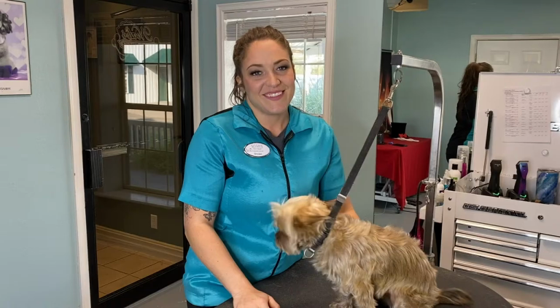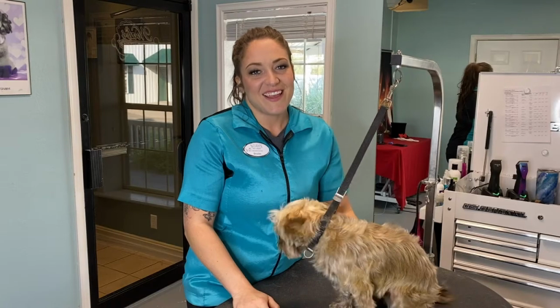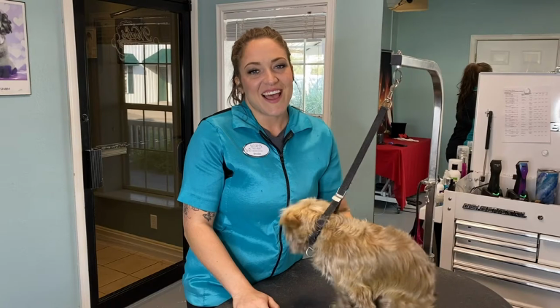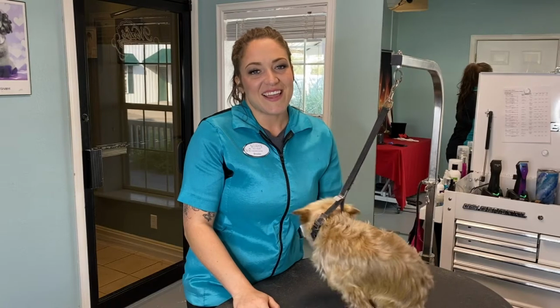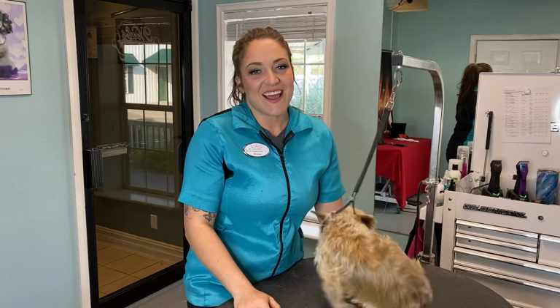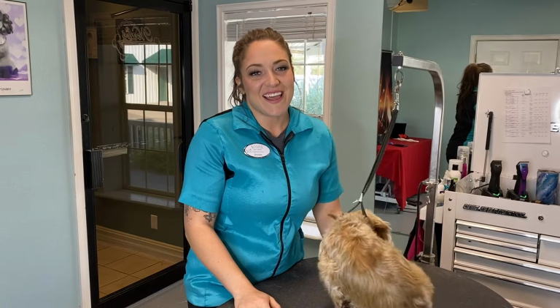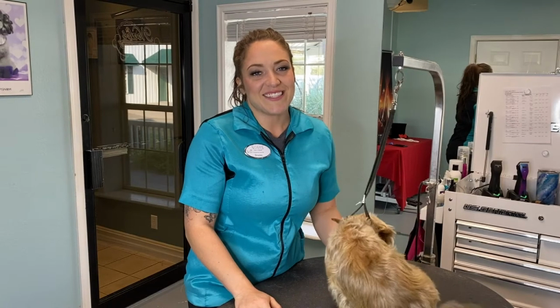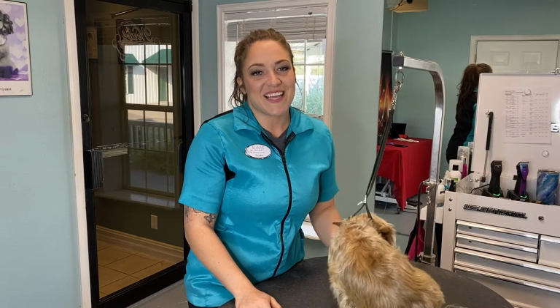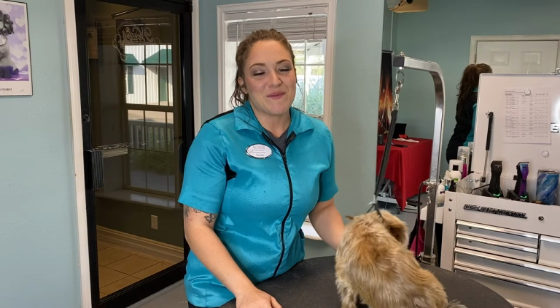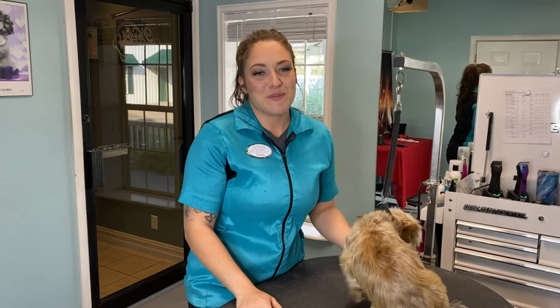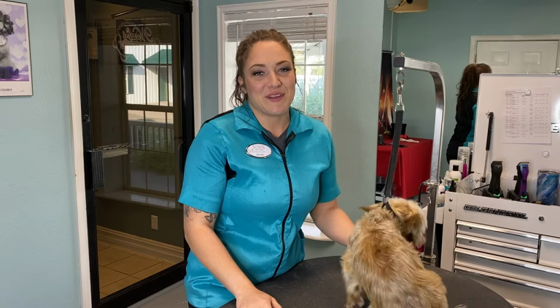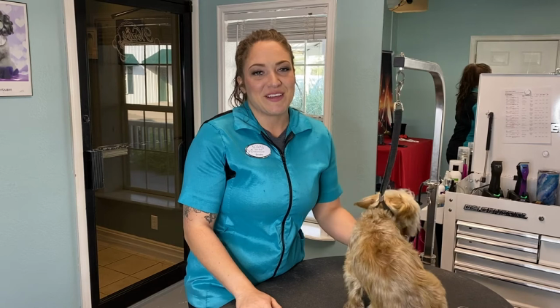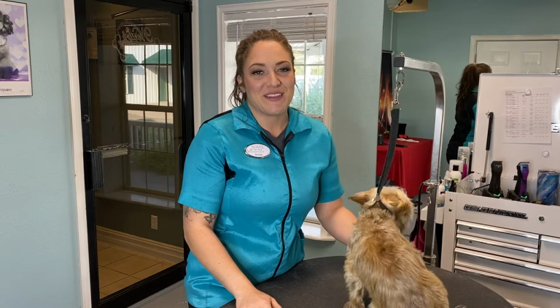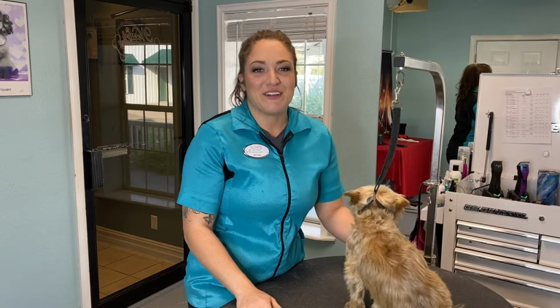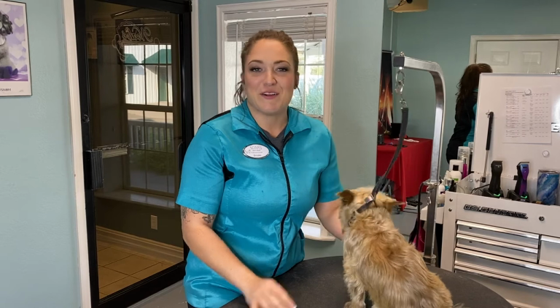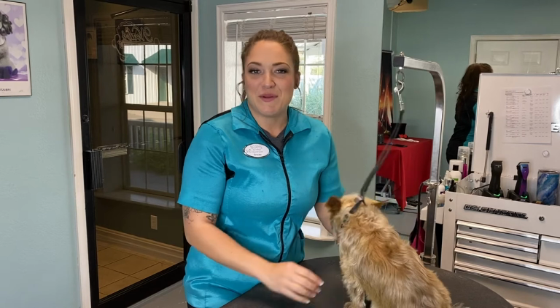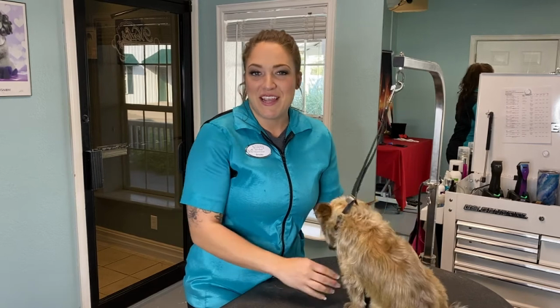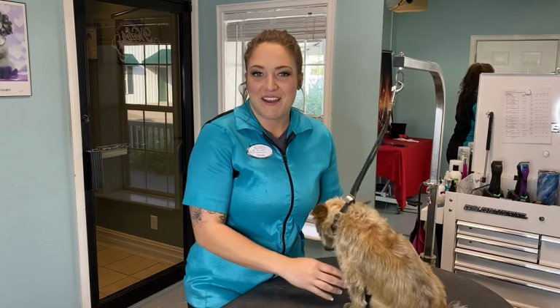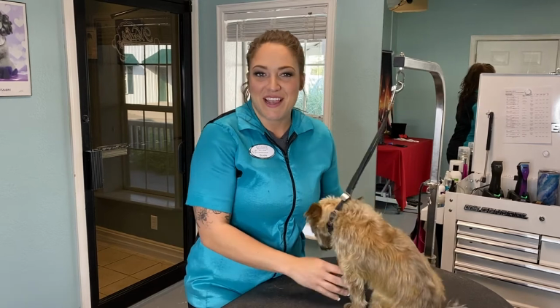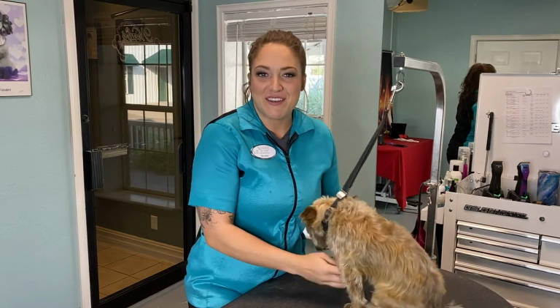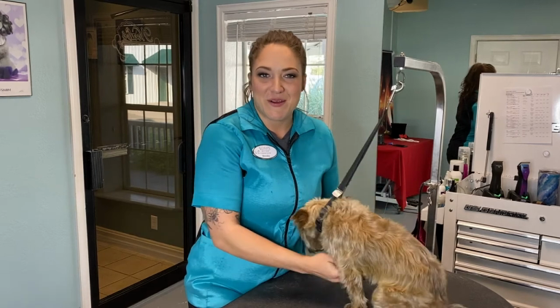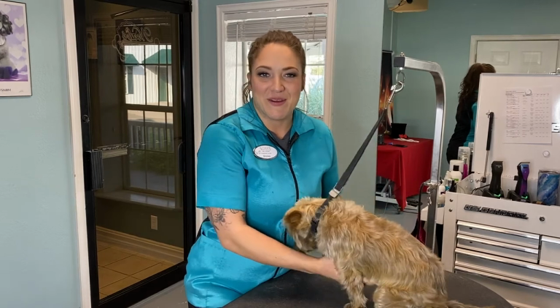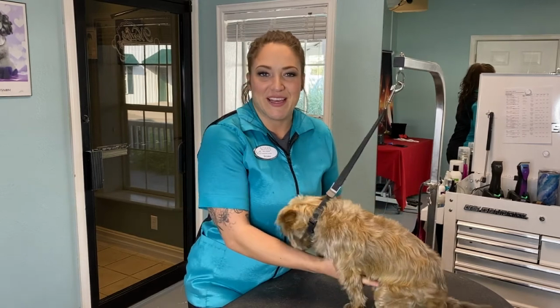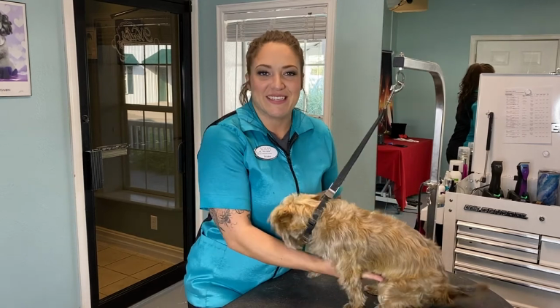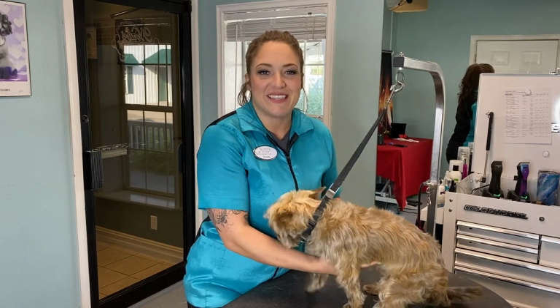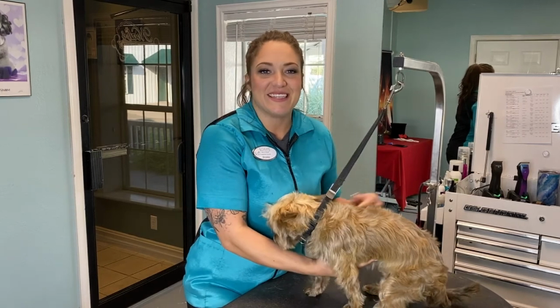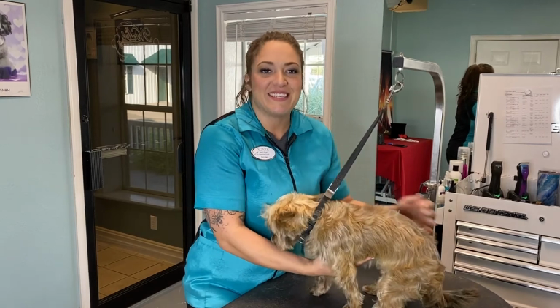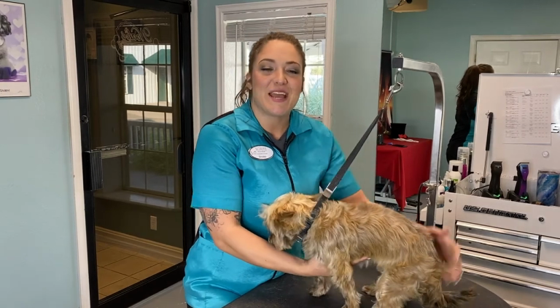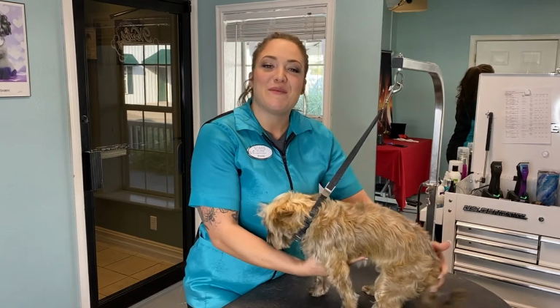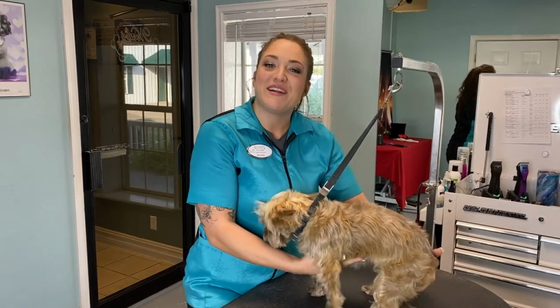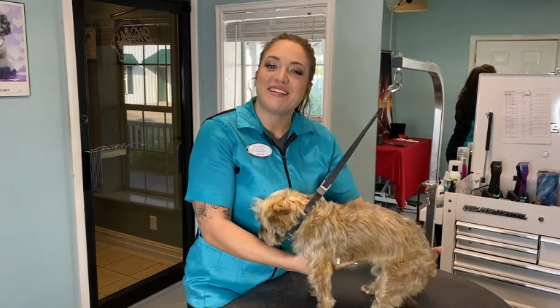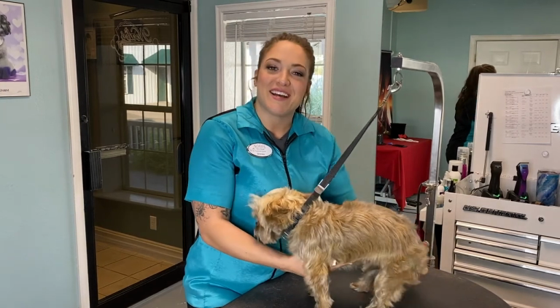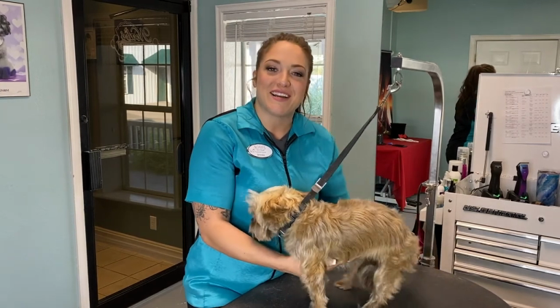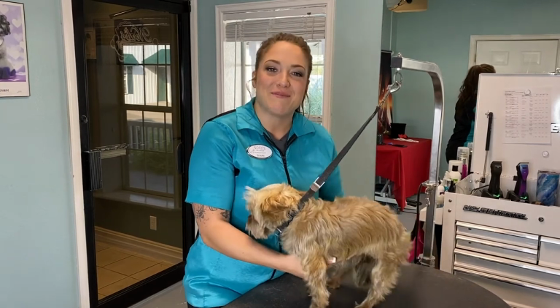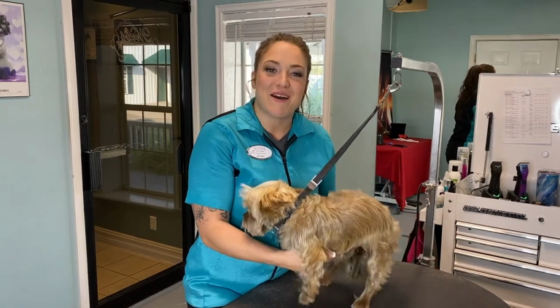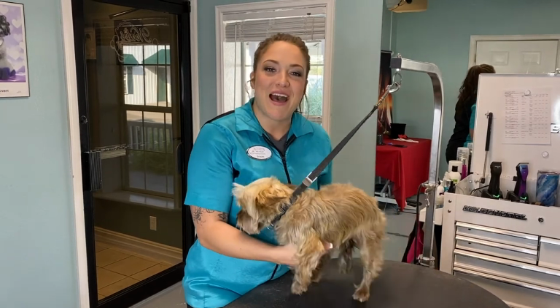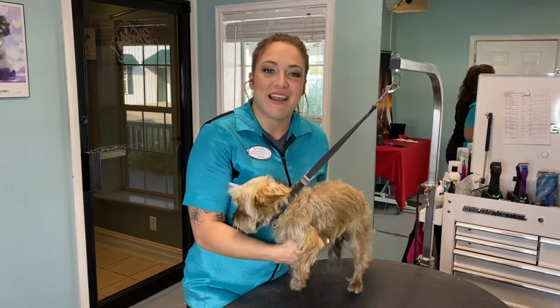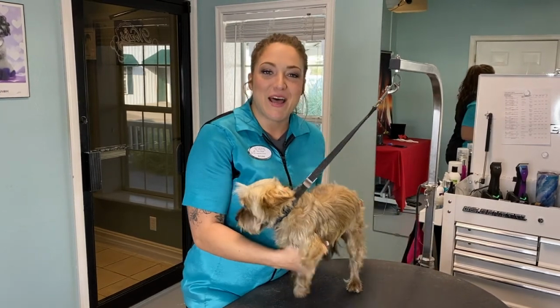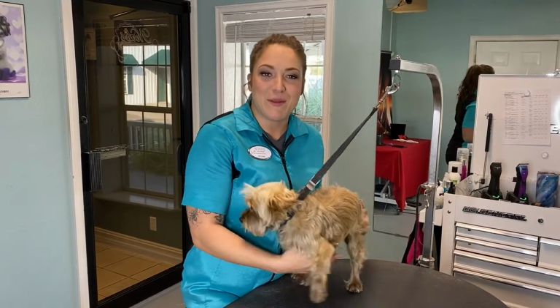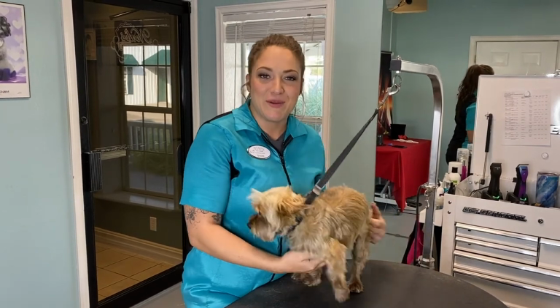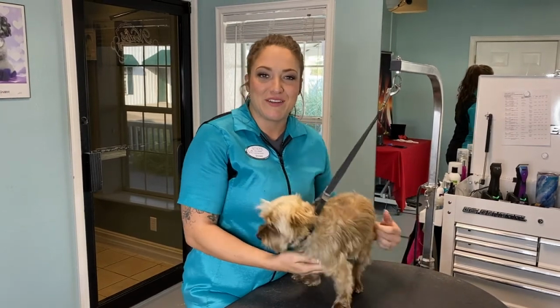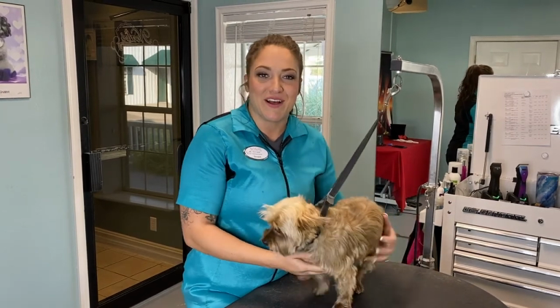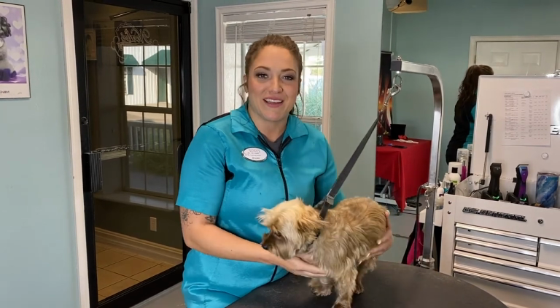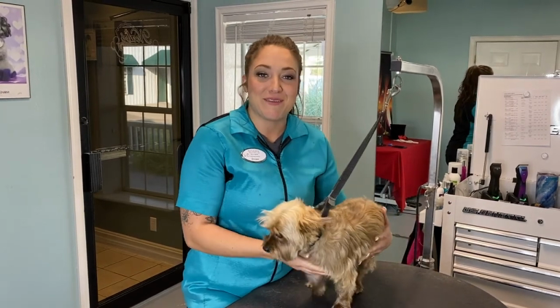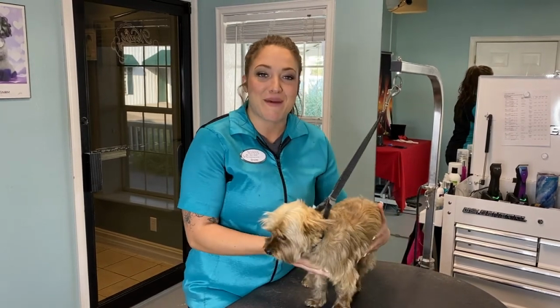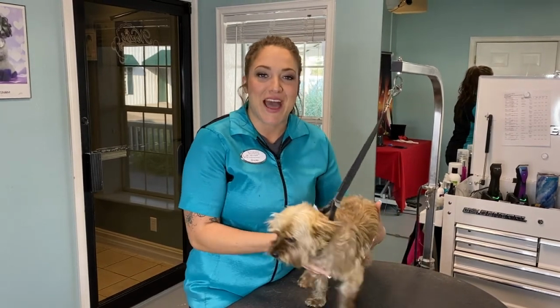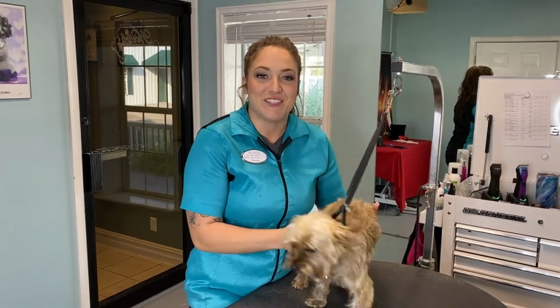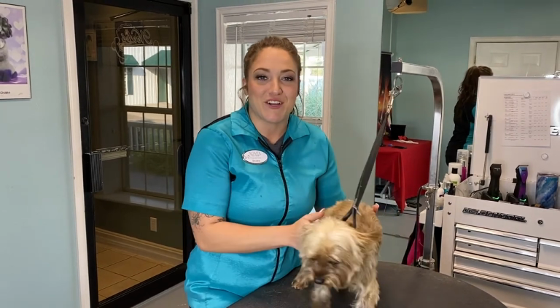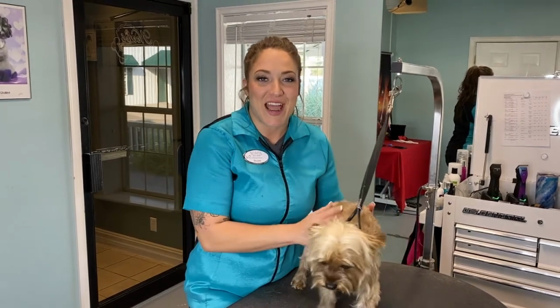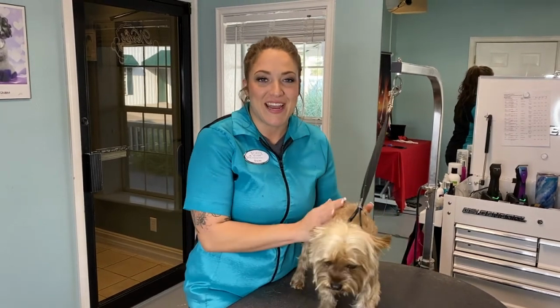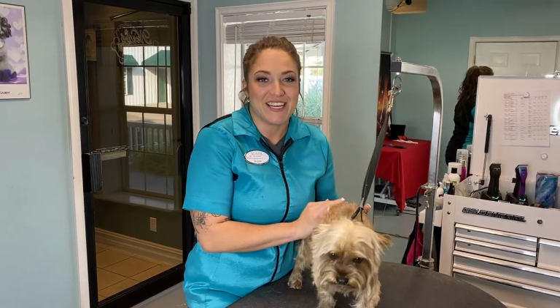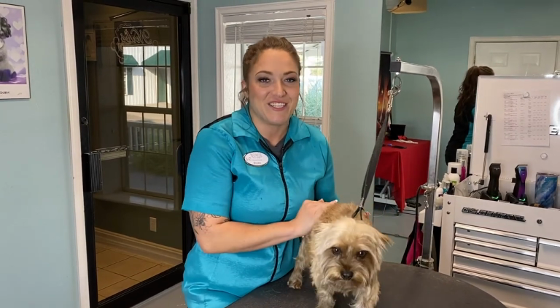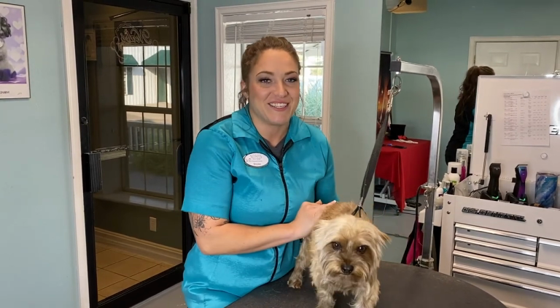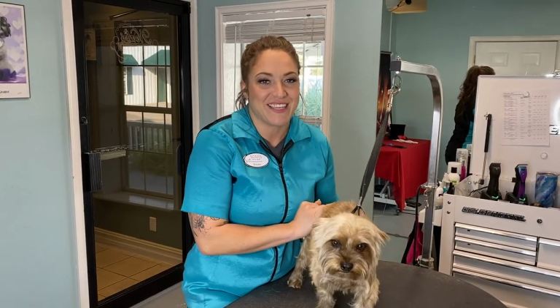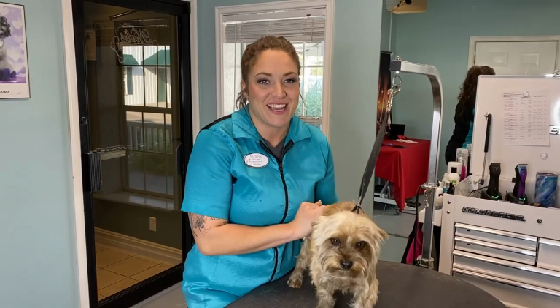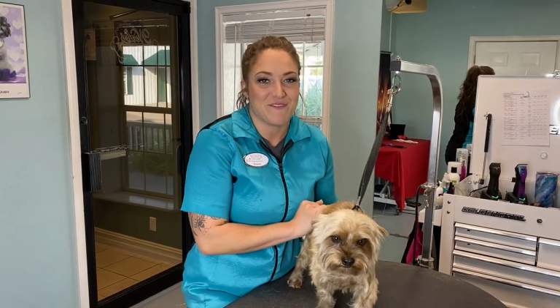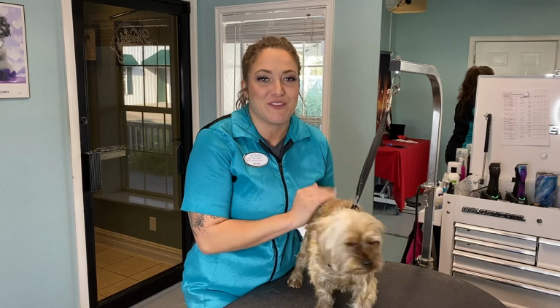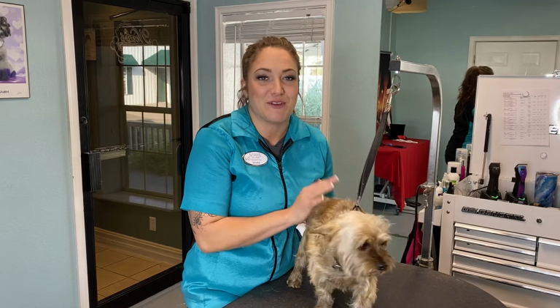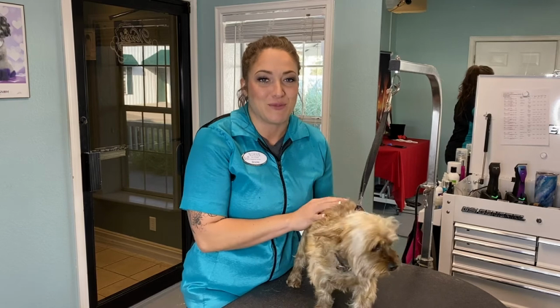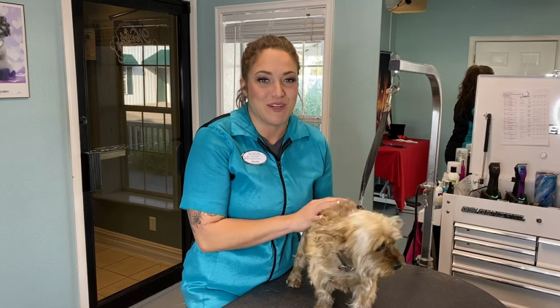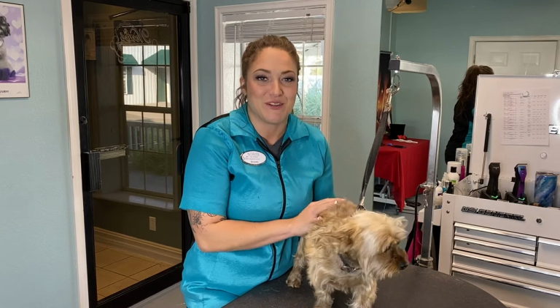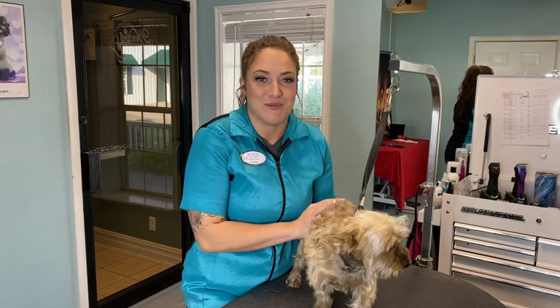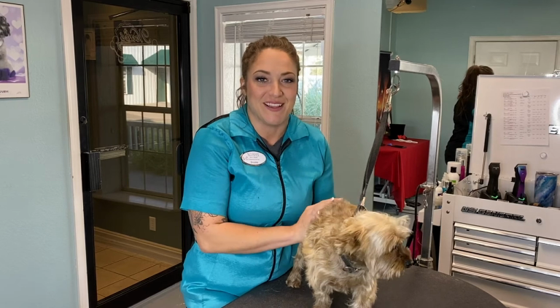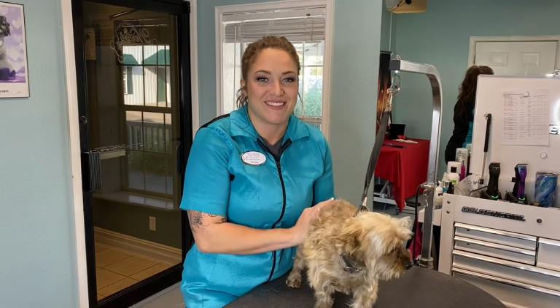Hi guys, I'm Brooke, the groomer here at Noah's, and today we're going to talk about how to help your dog combat dry and itchy skin through those winter months.